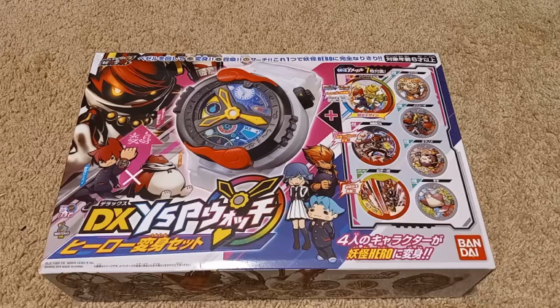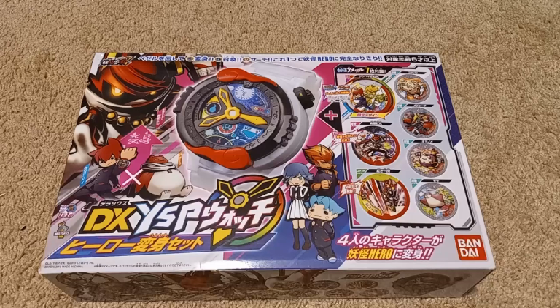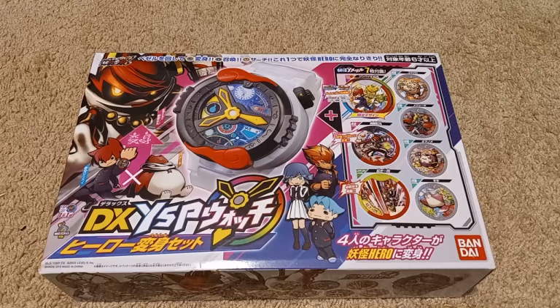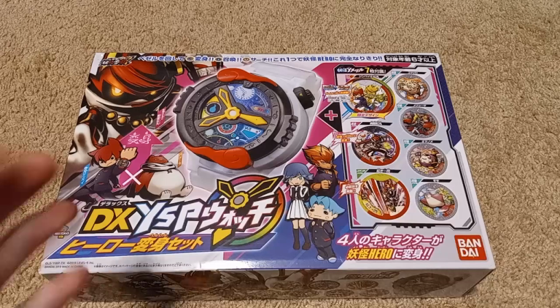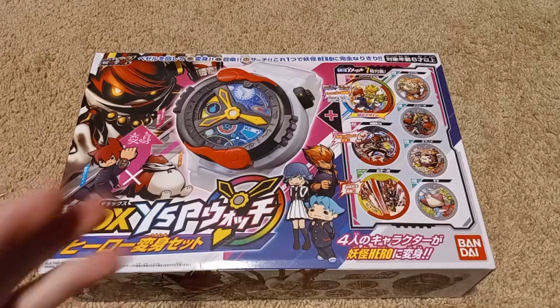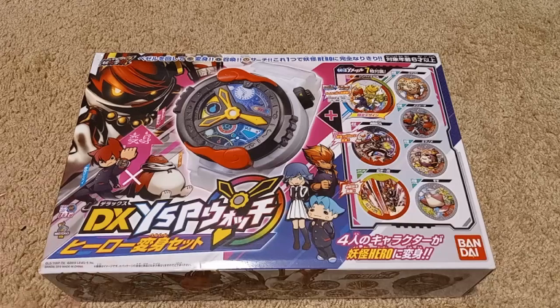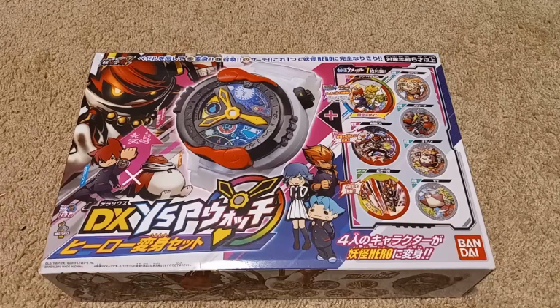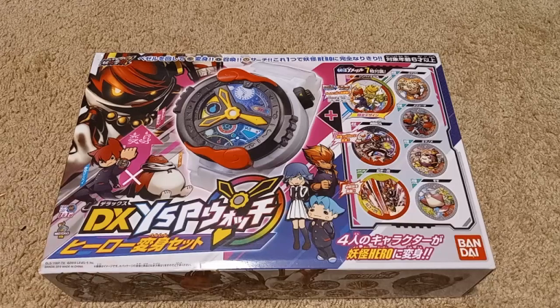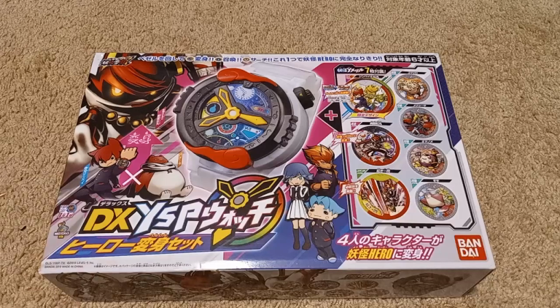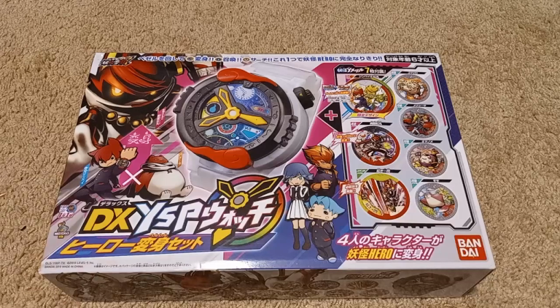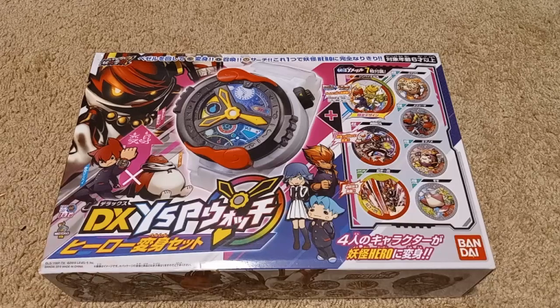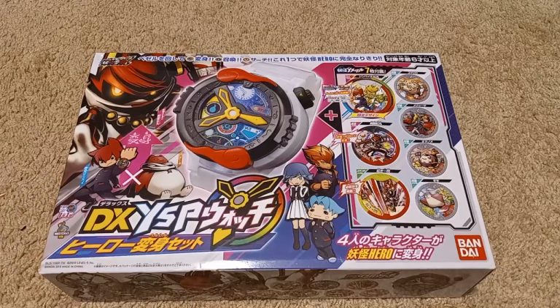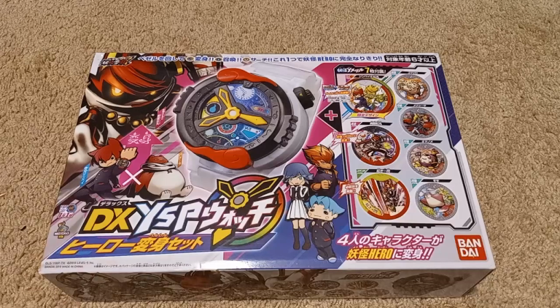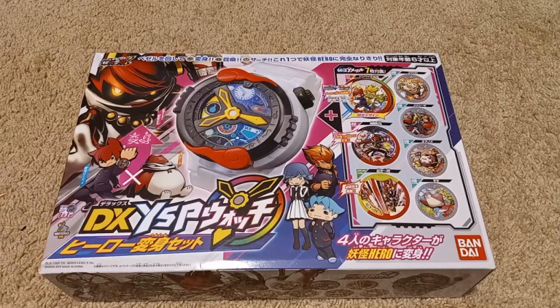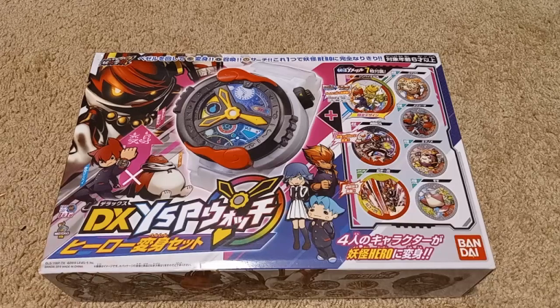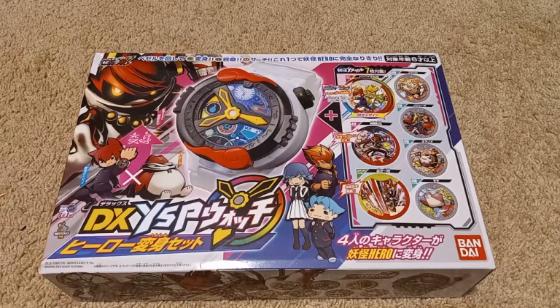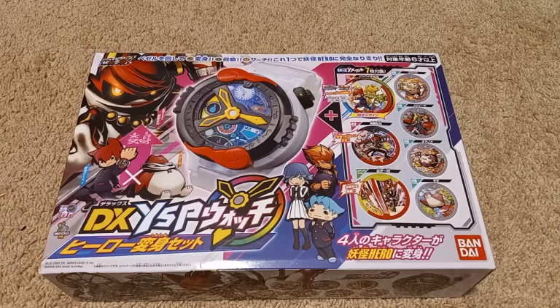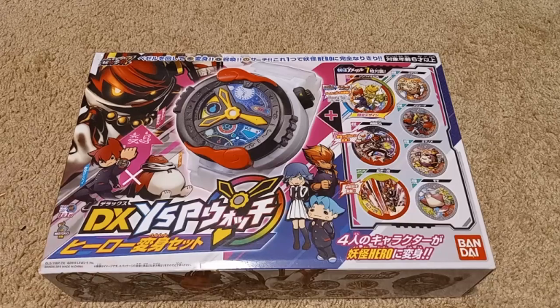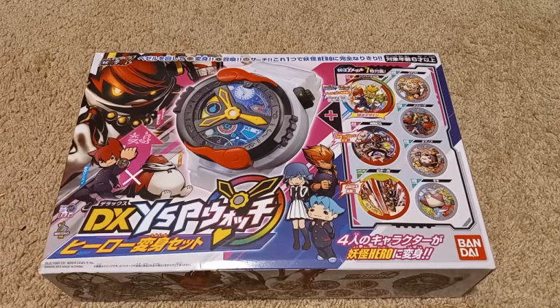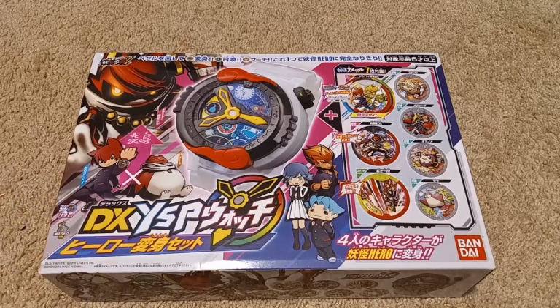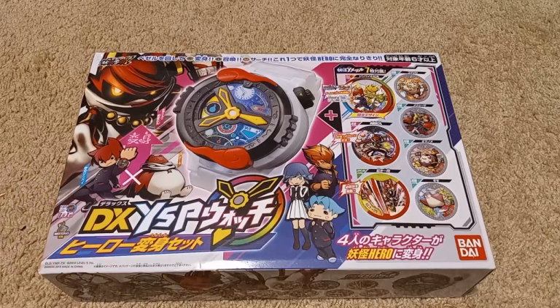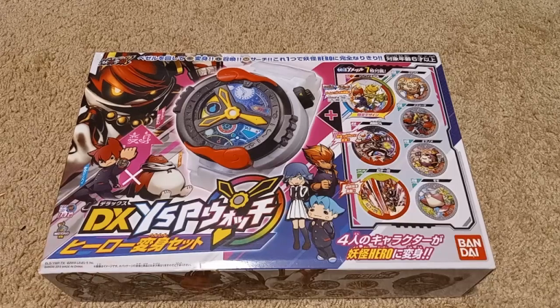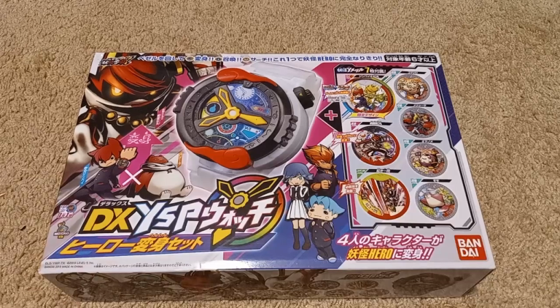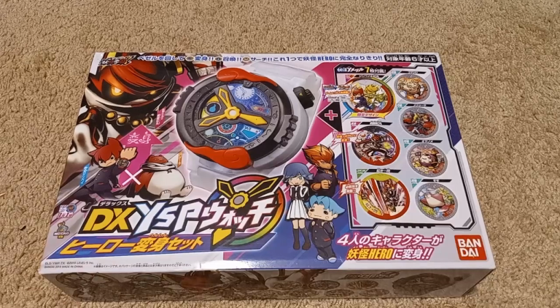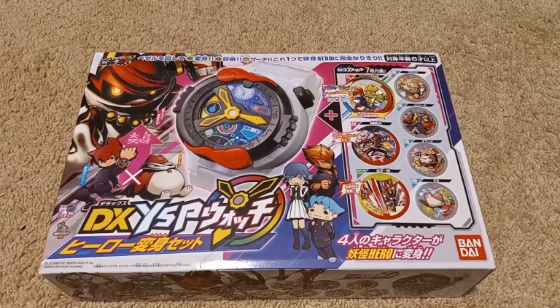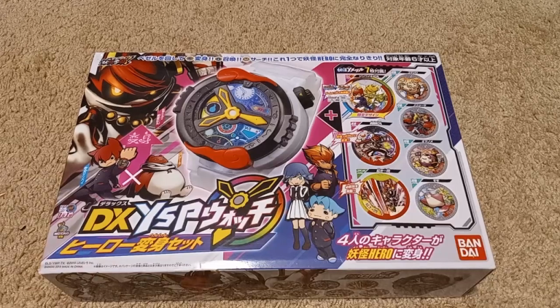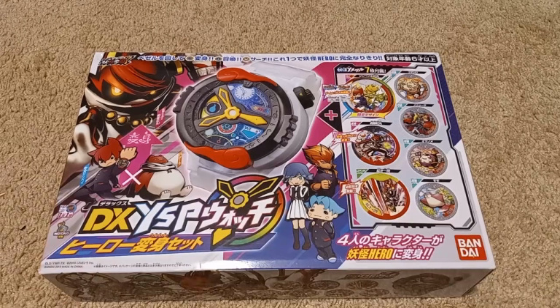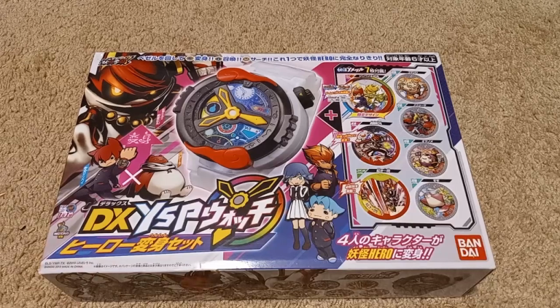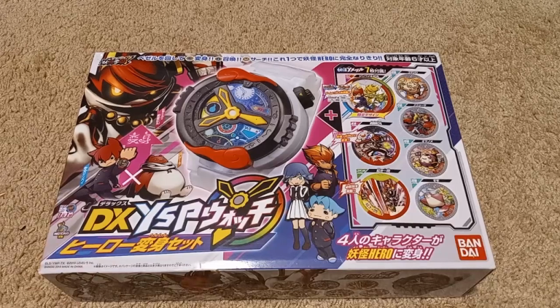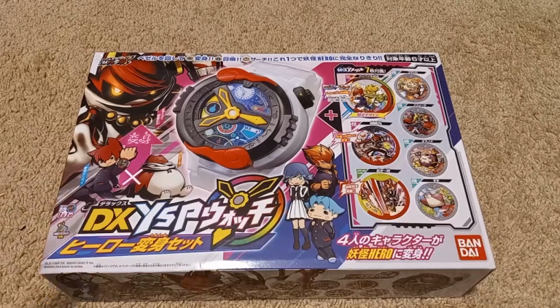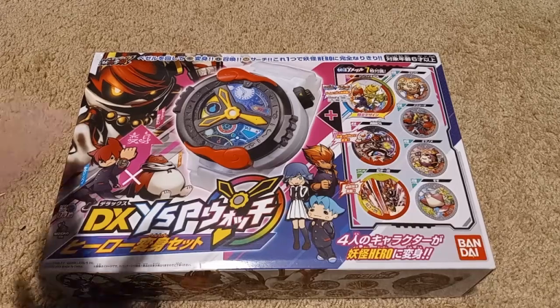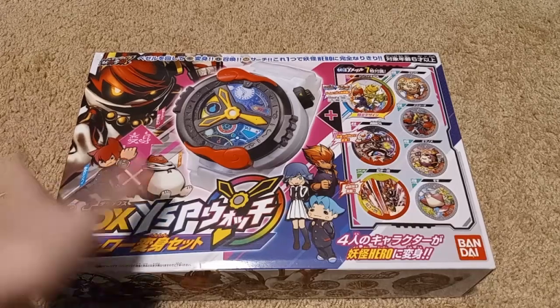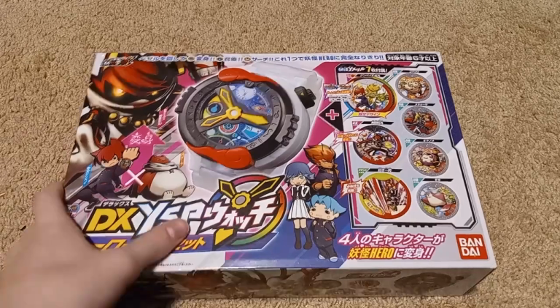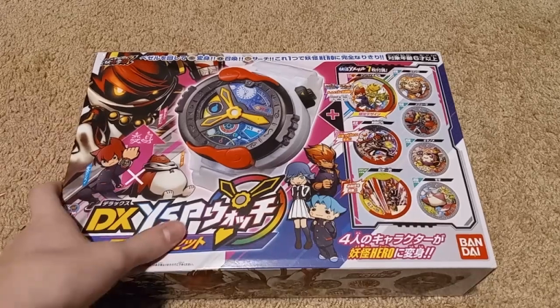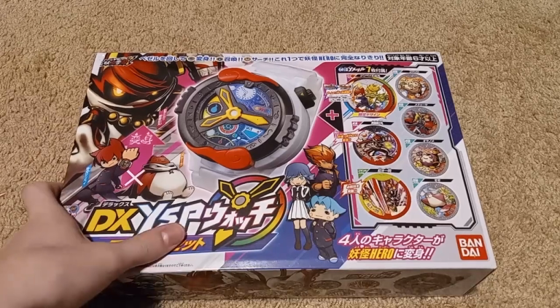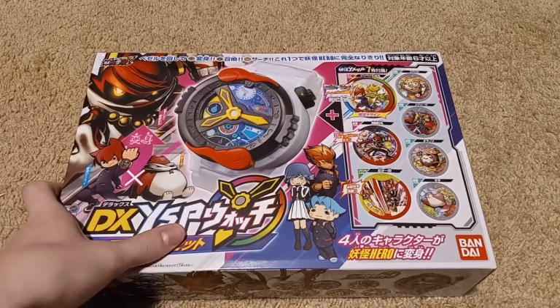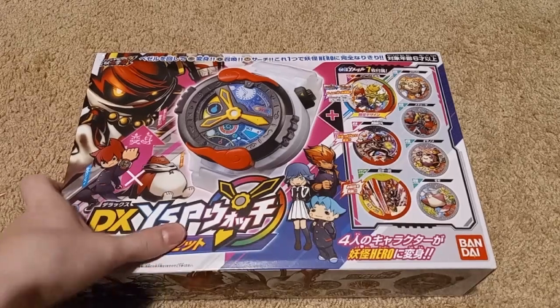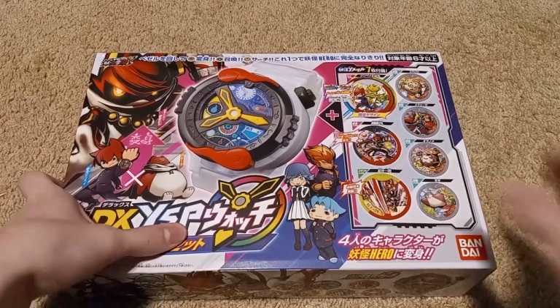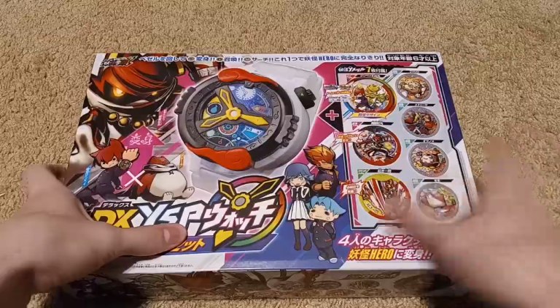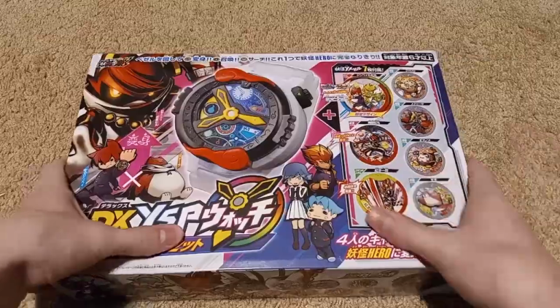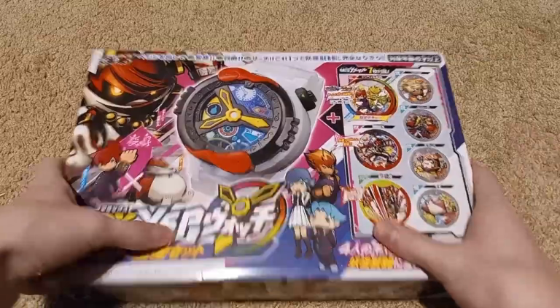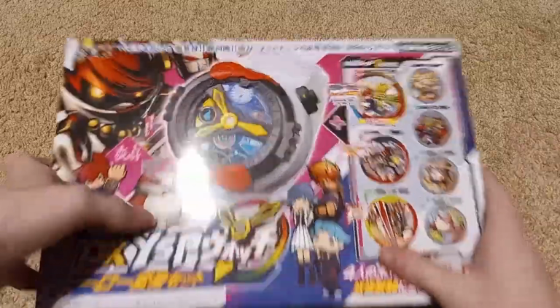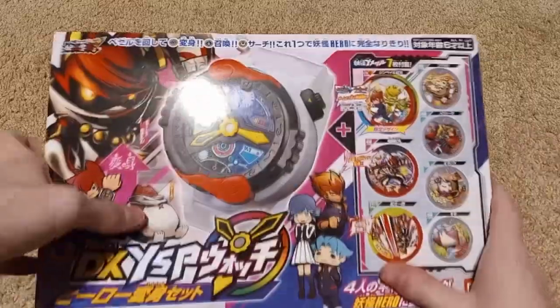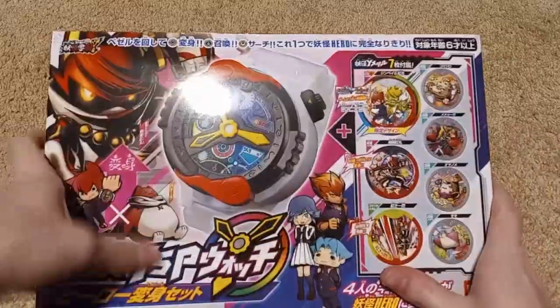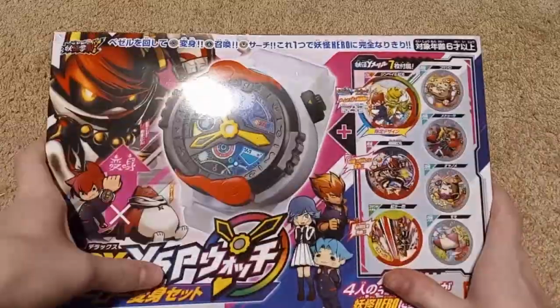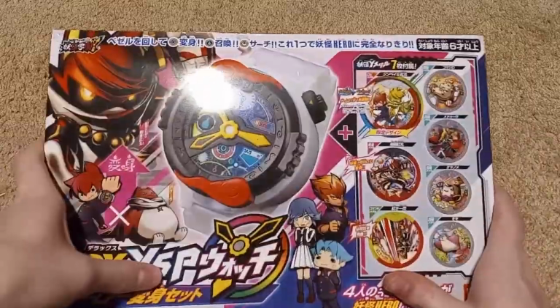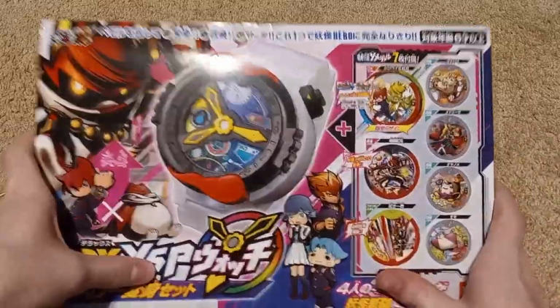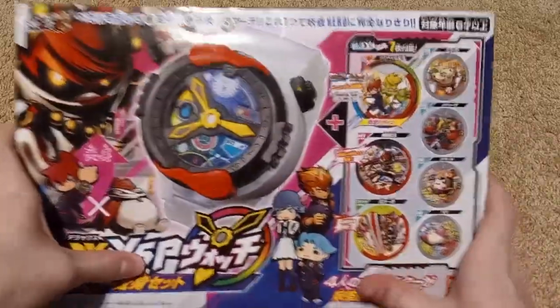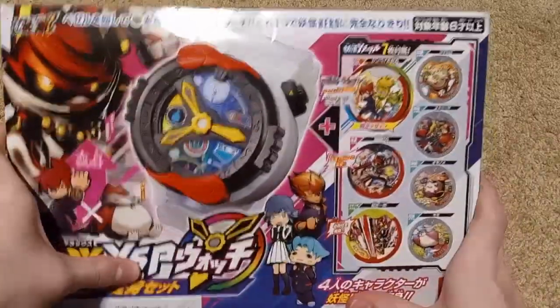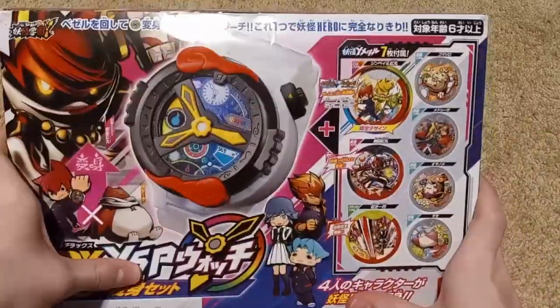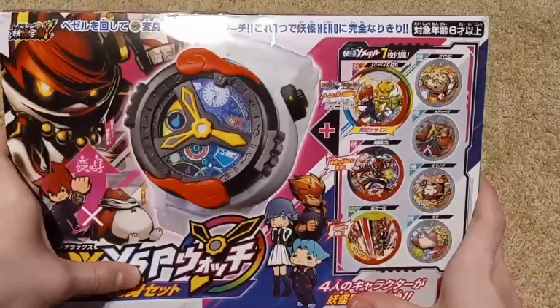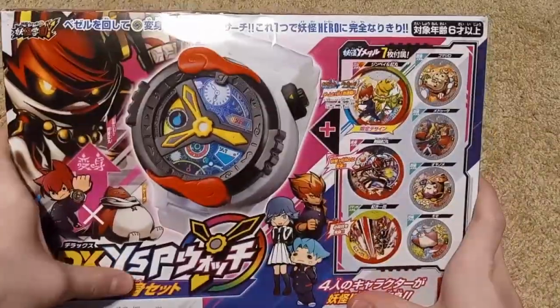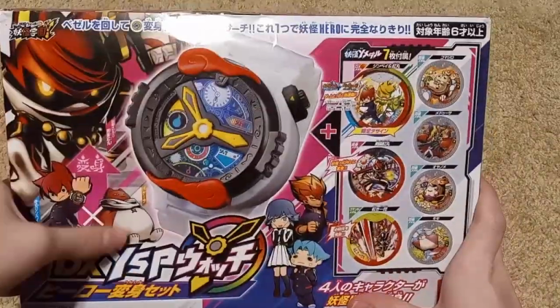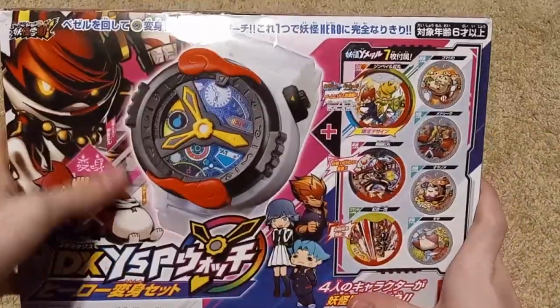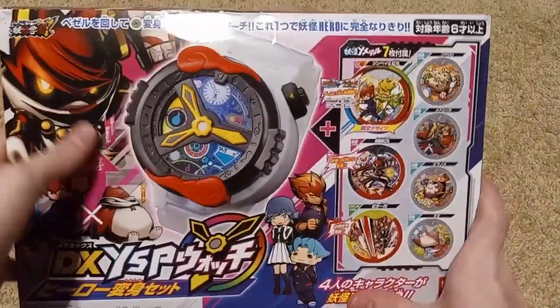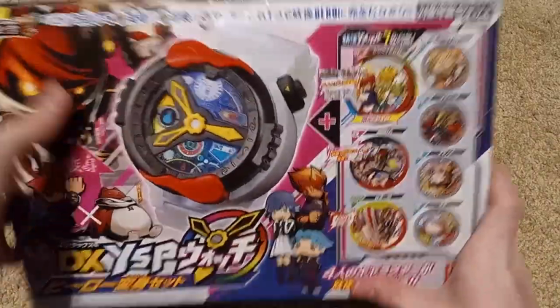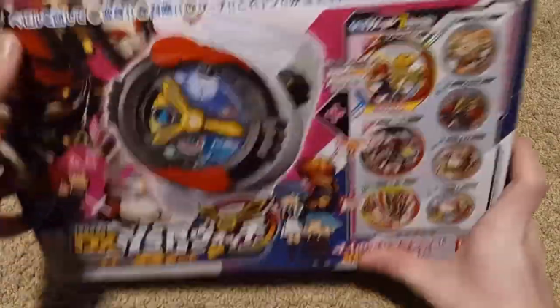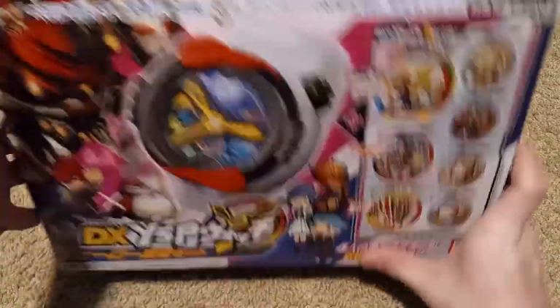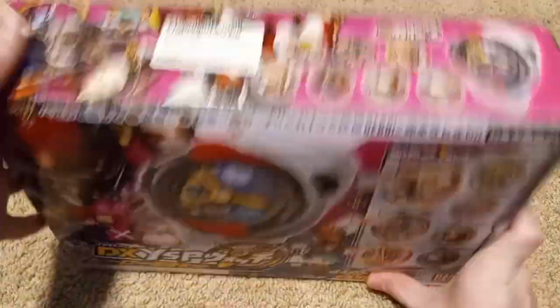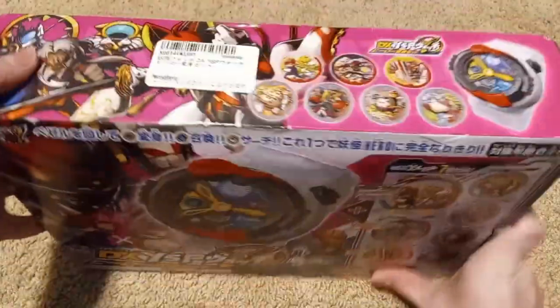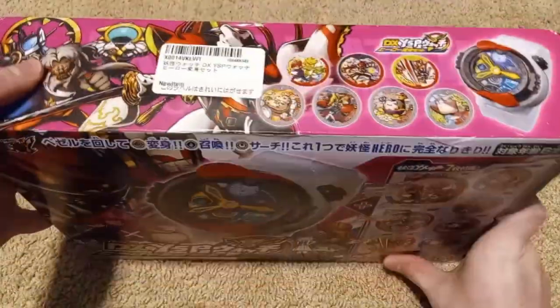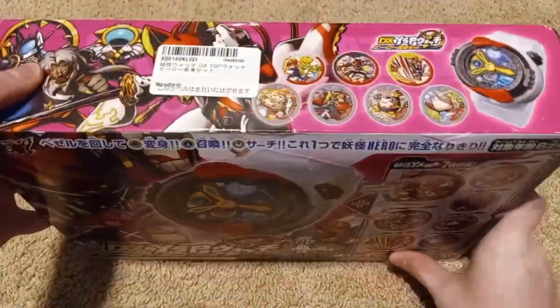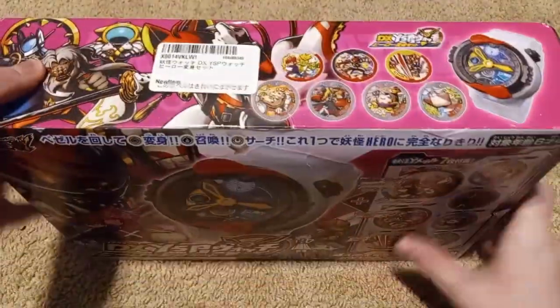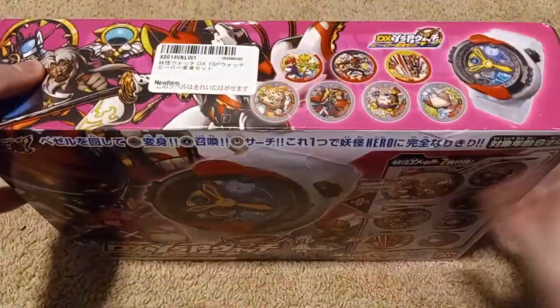Hello everyone, and welcome to another video of Cobalt Orochi Unboxes and Plays with Japanese Children's Toys.